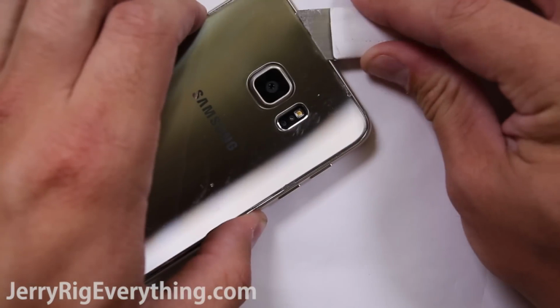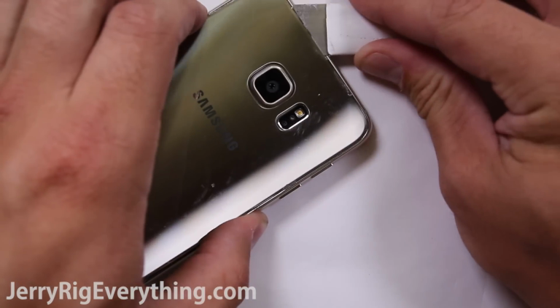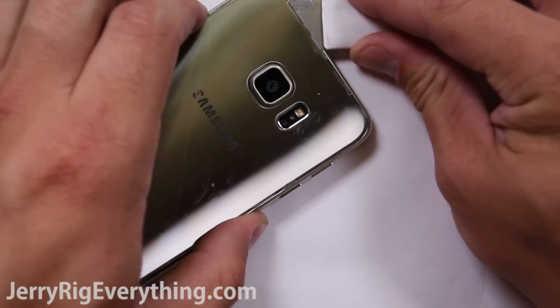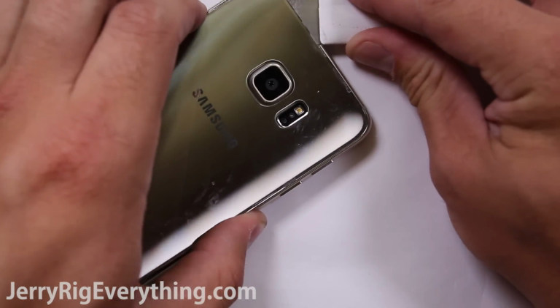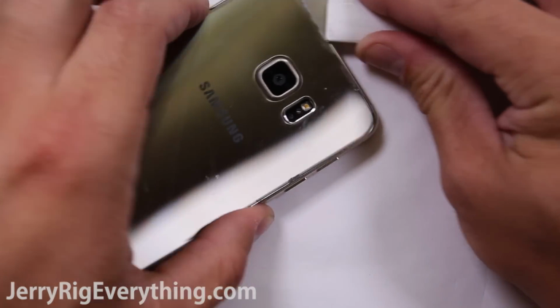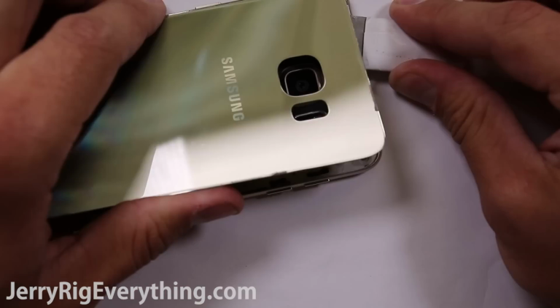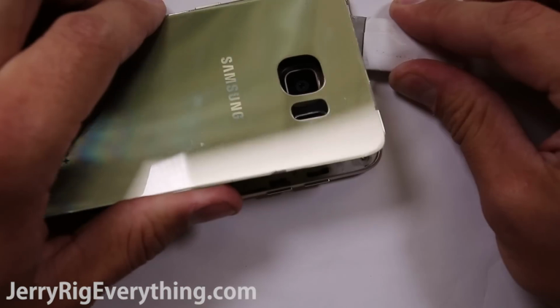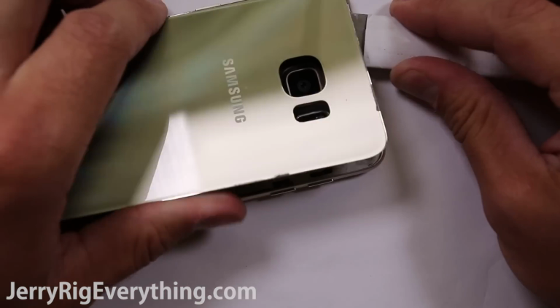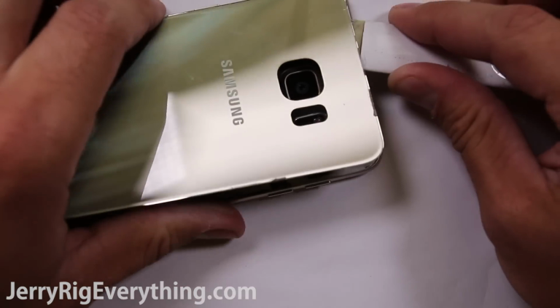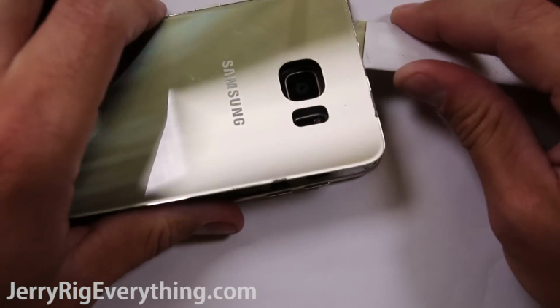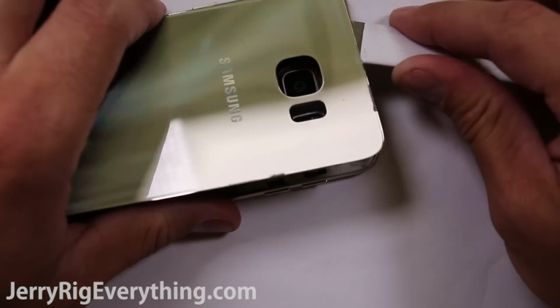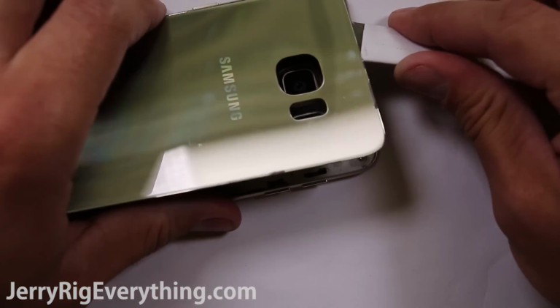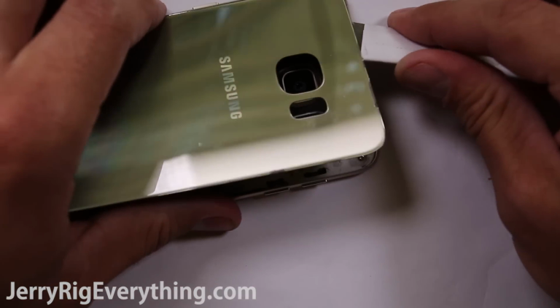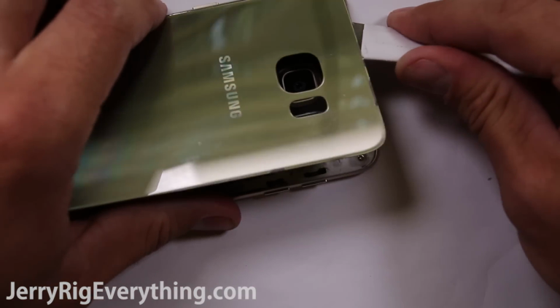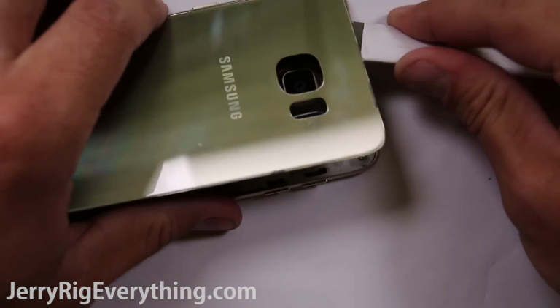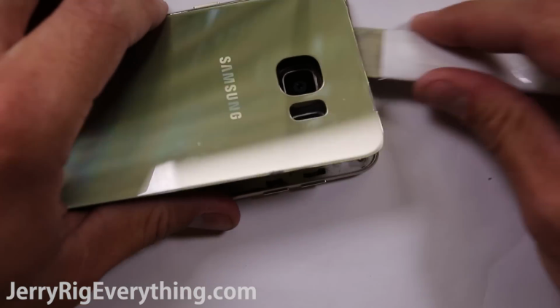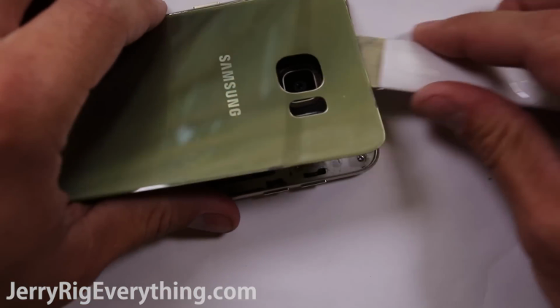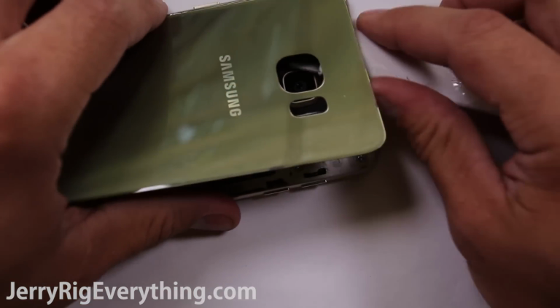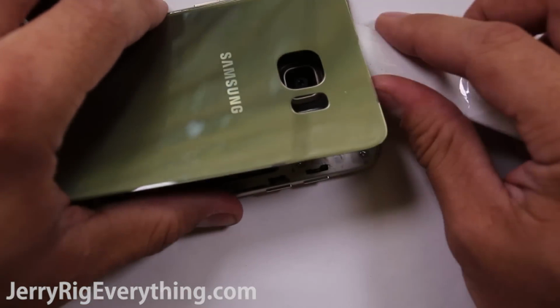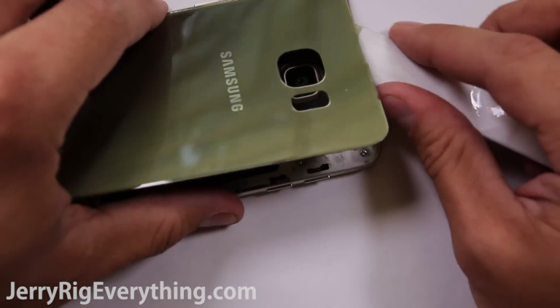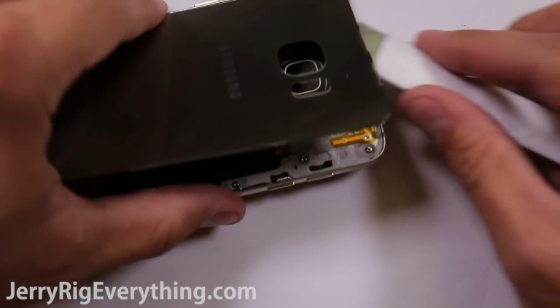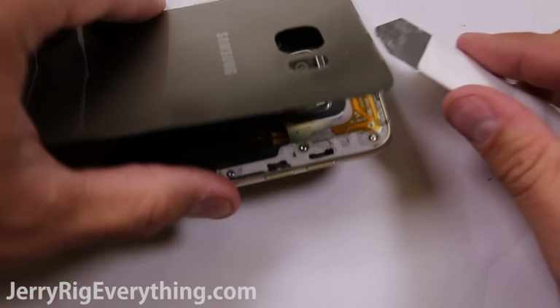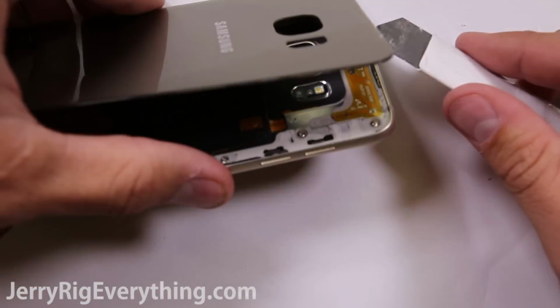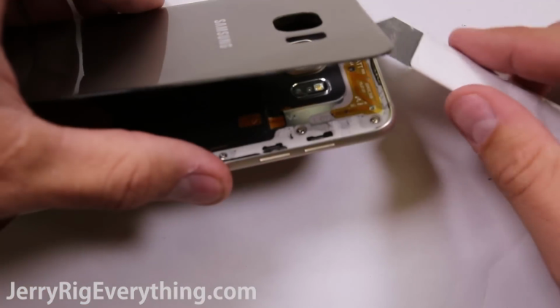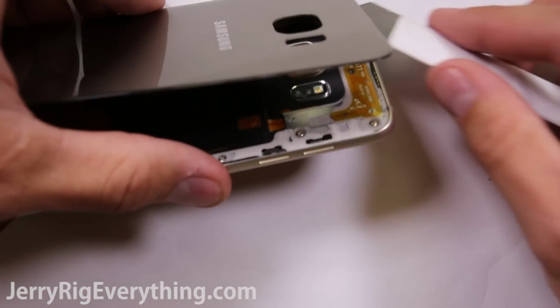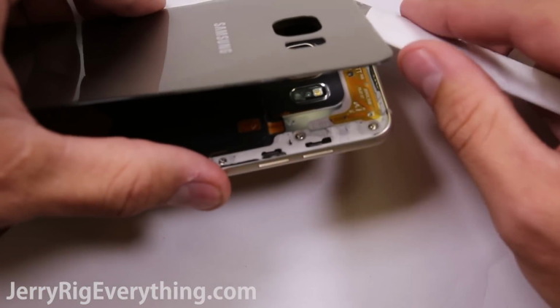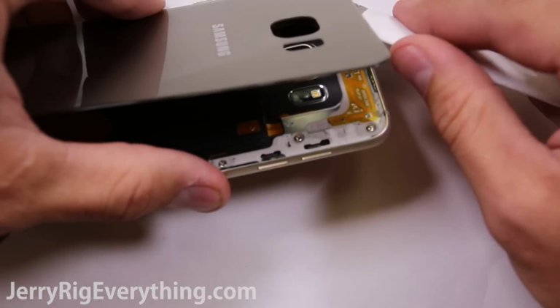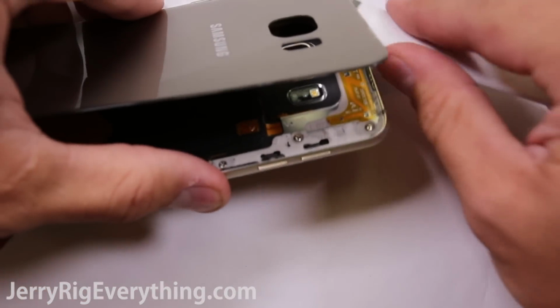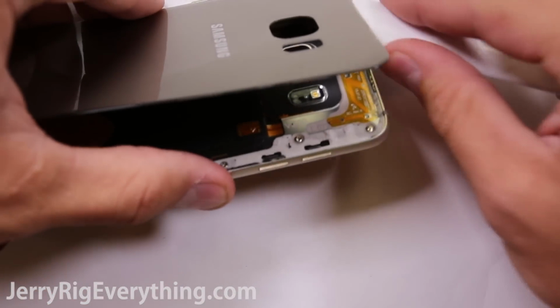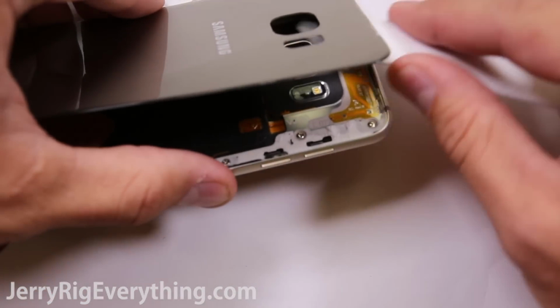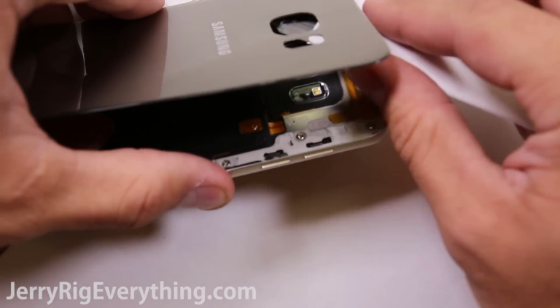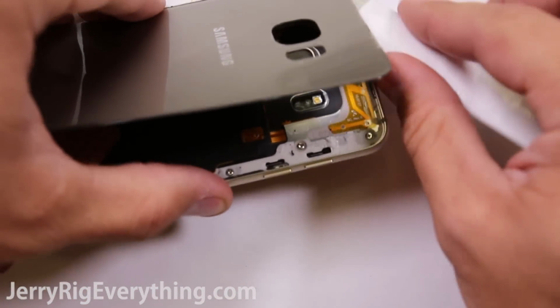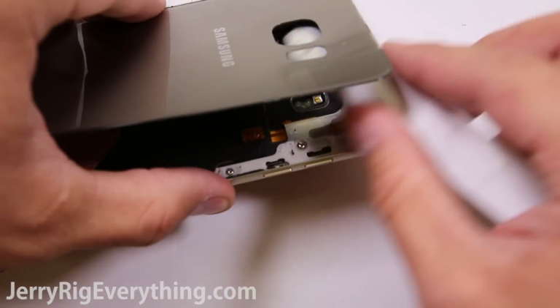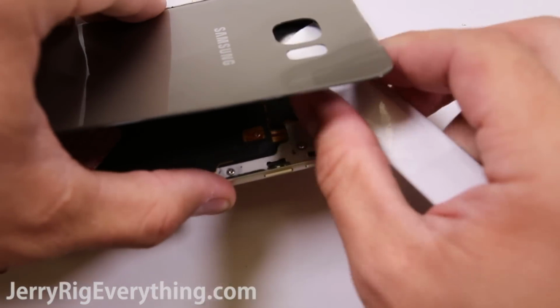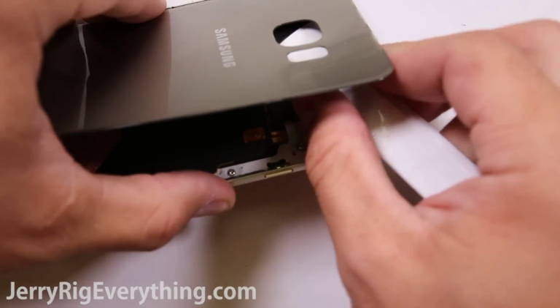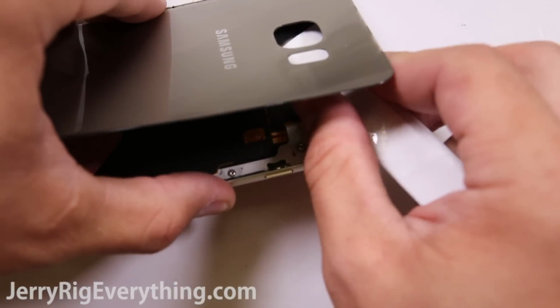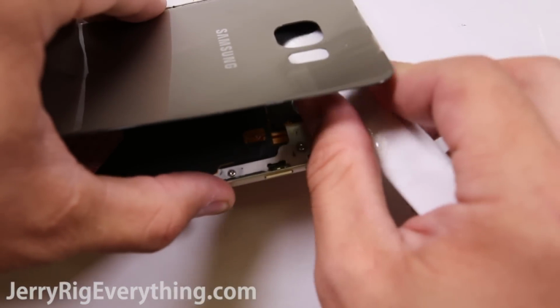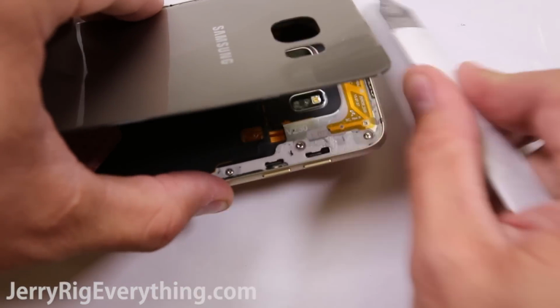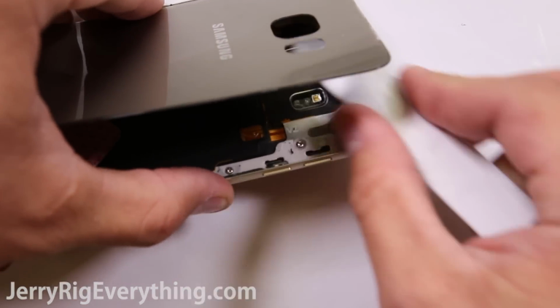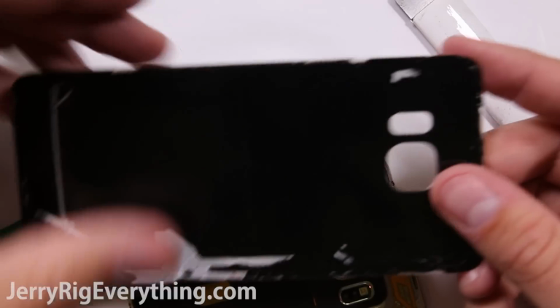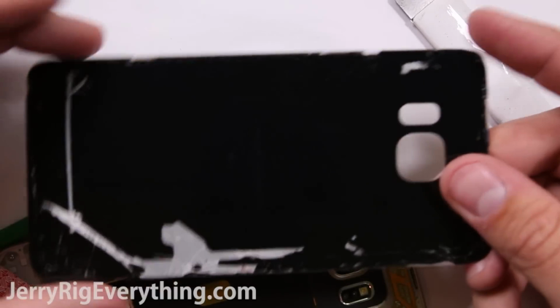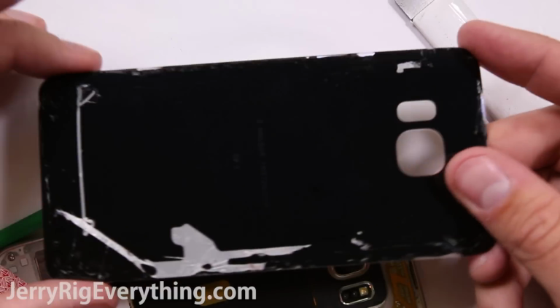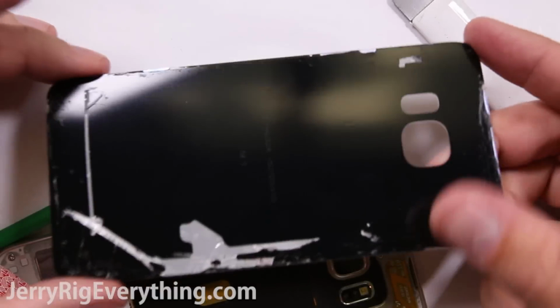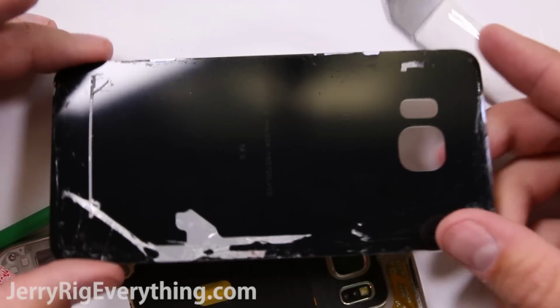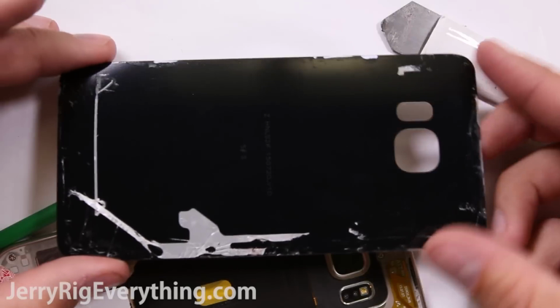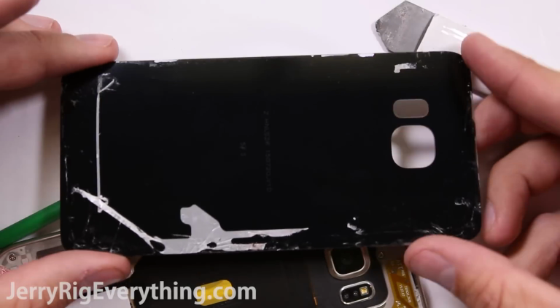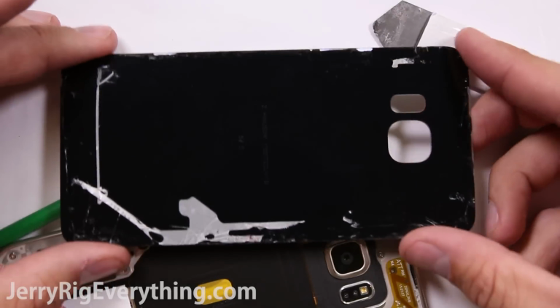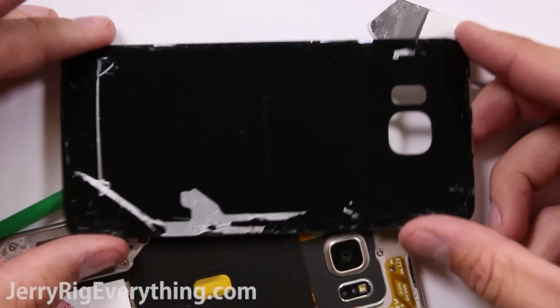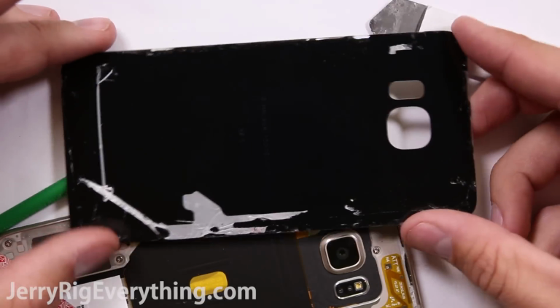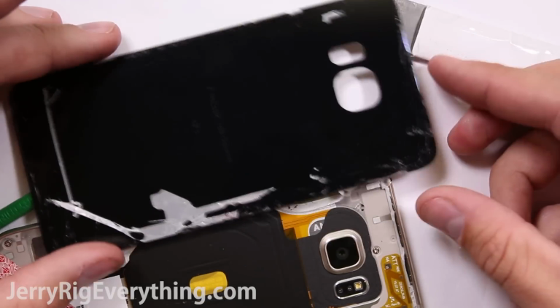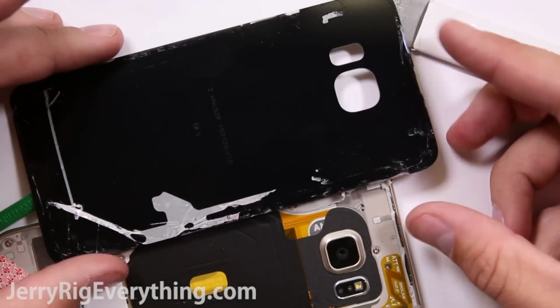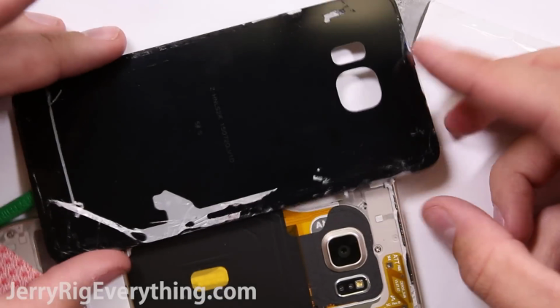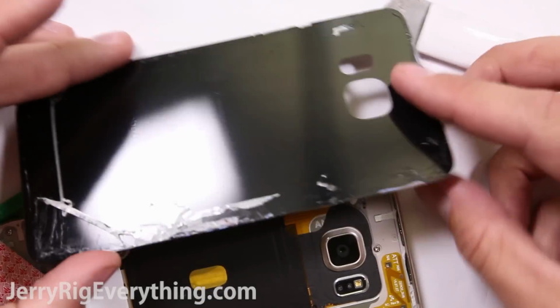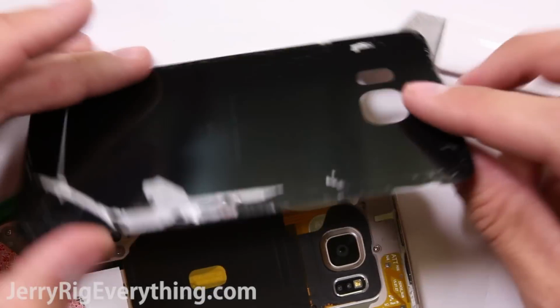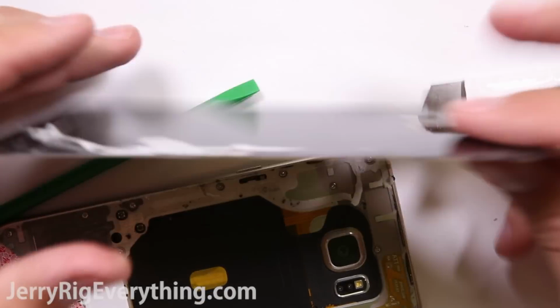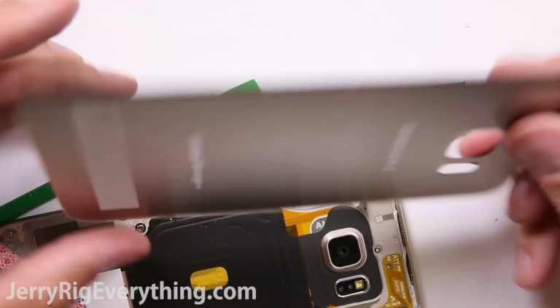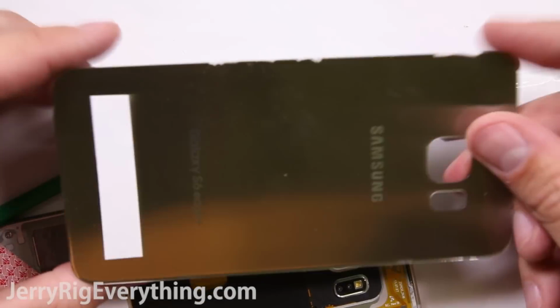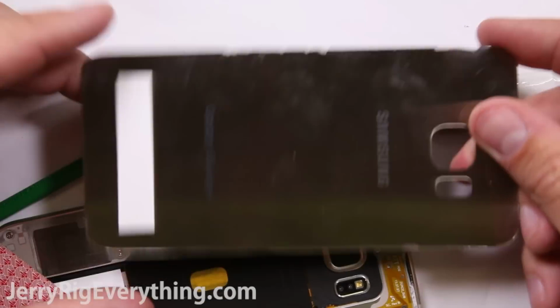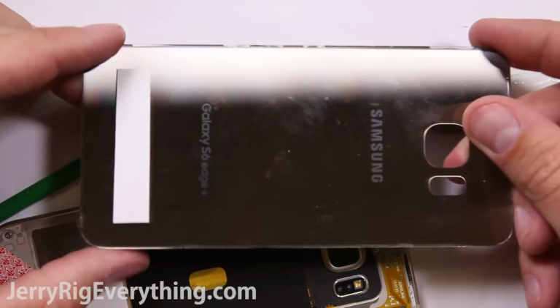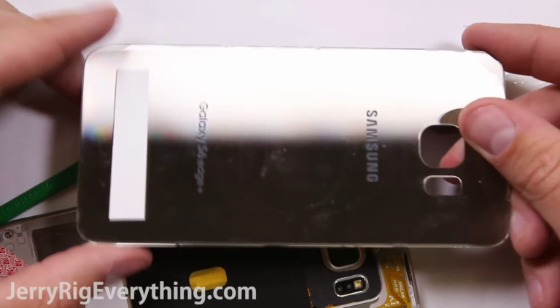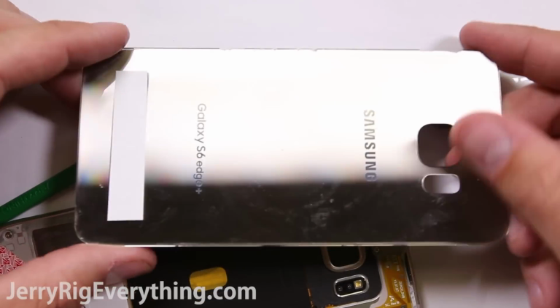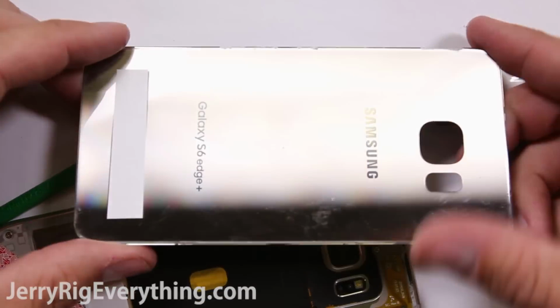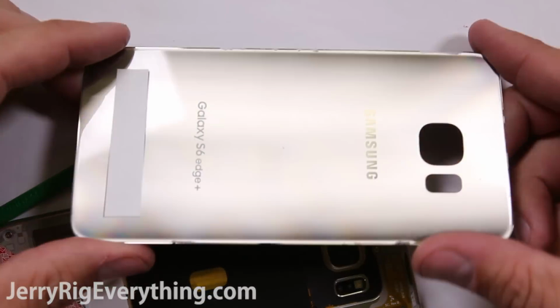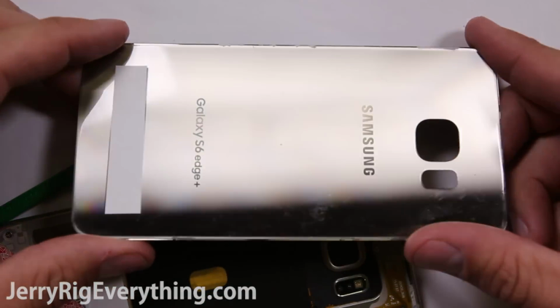Once the back is off, you can see the old adhesive right around the edge of the back glass. I will put replacement parts down in the video description.